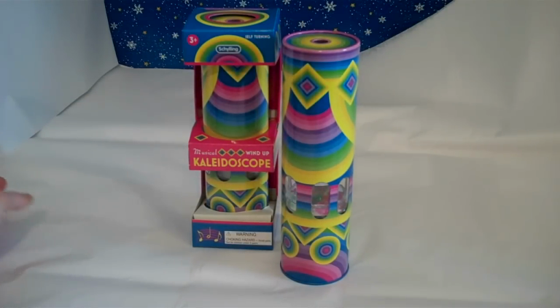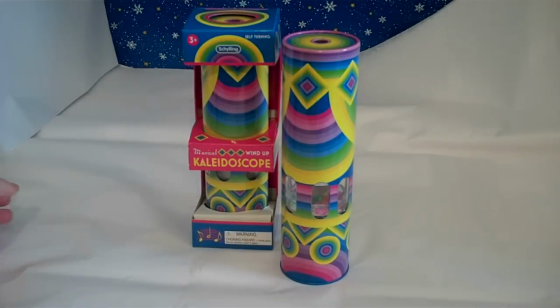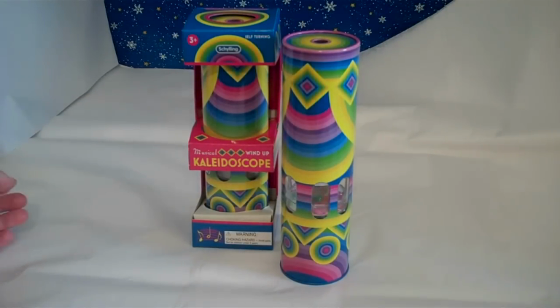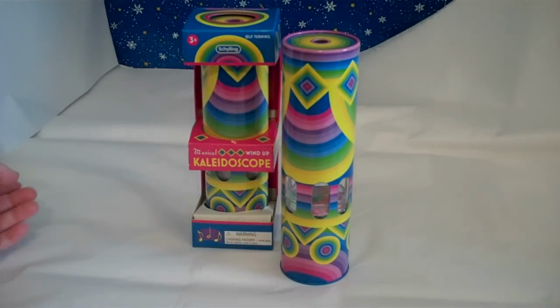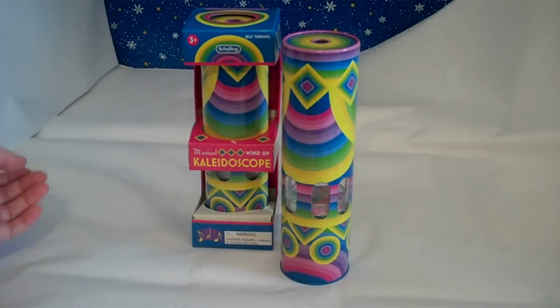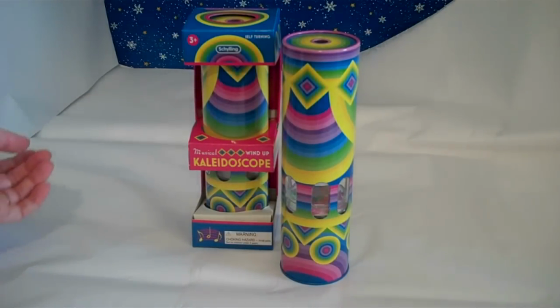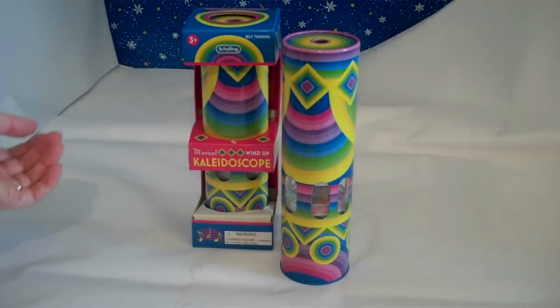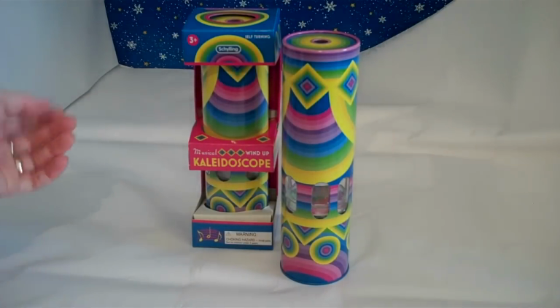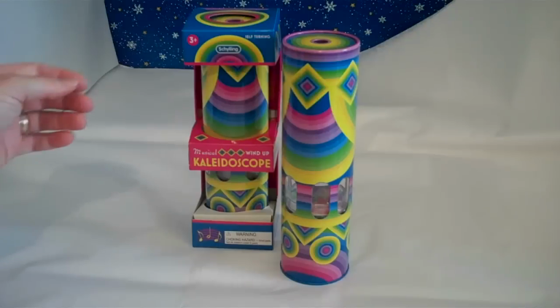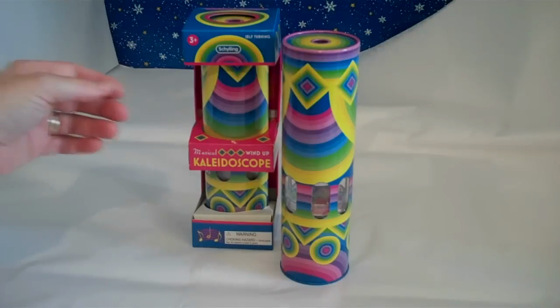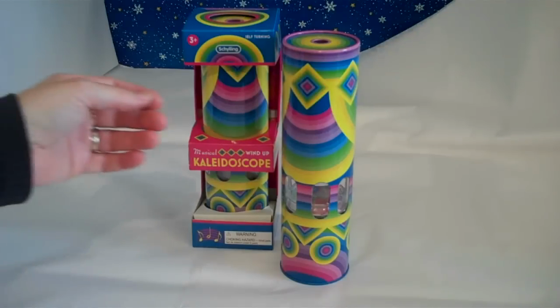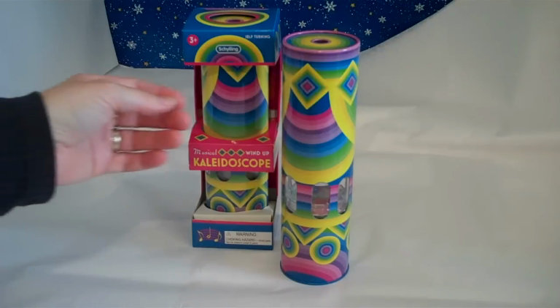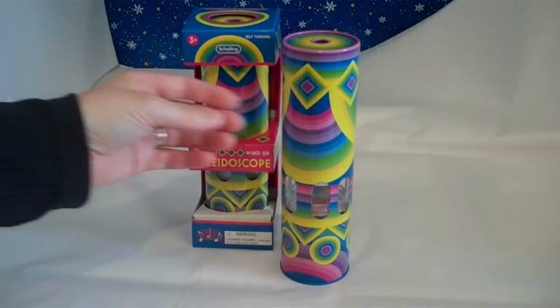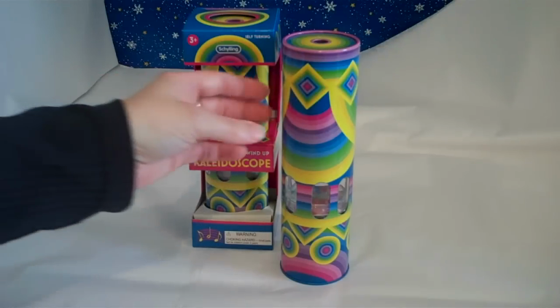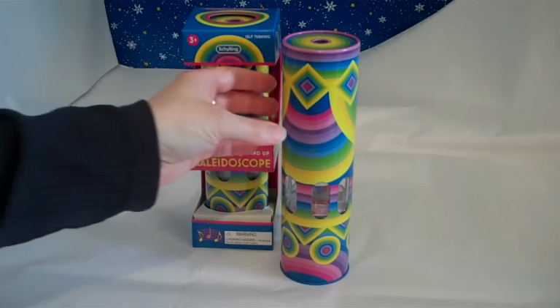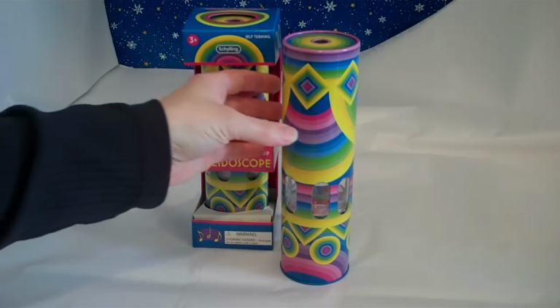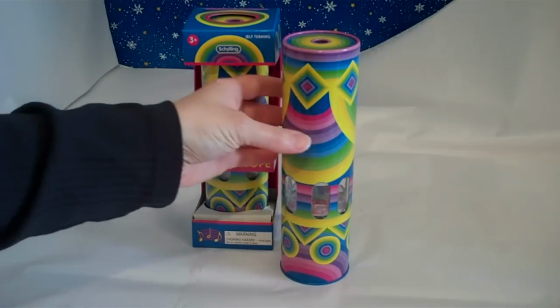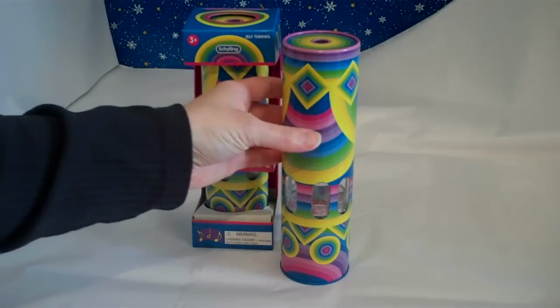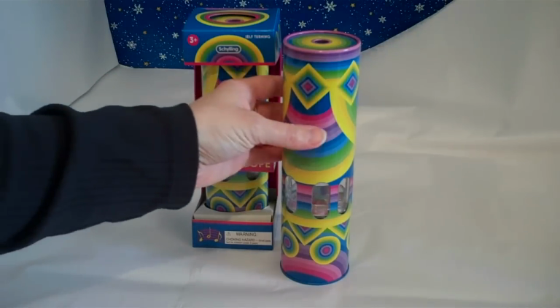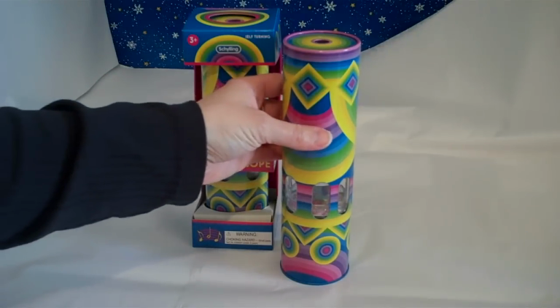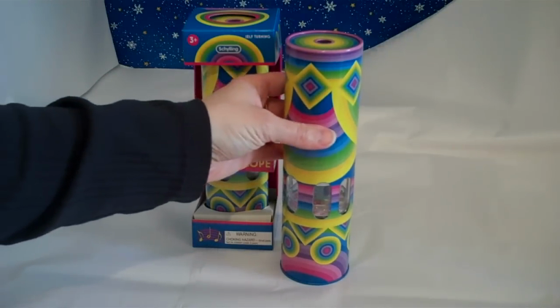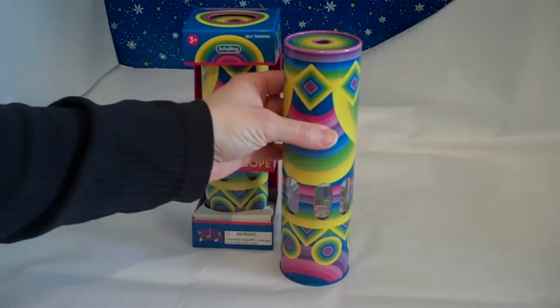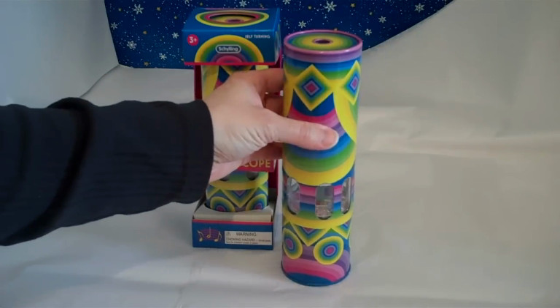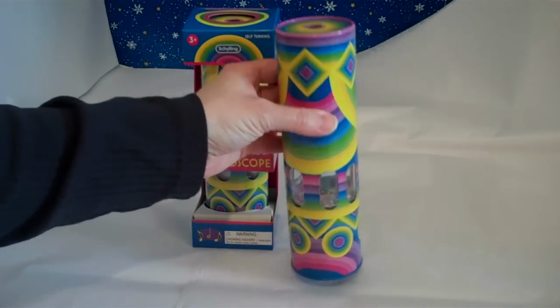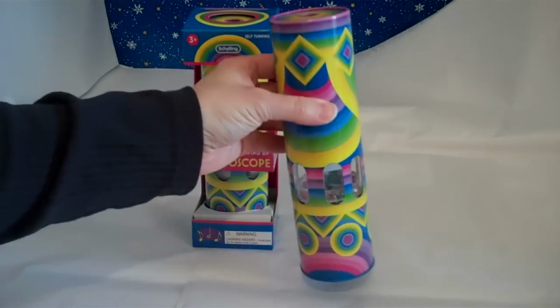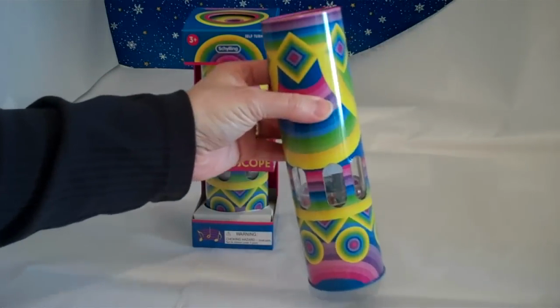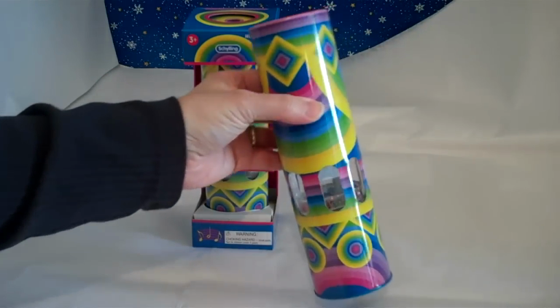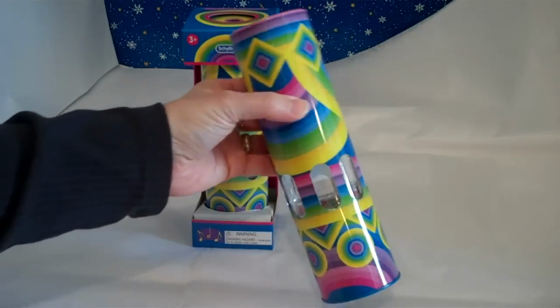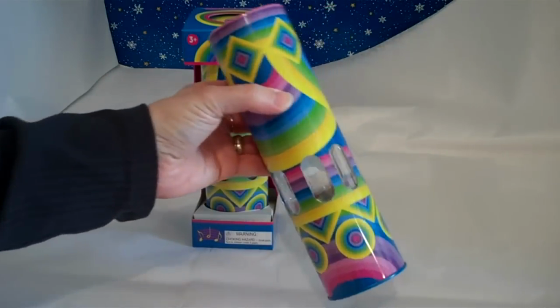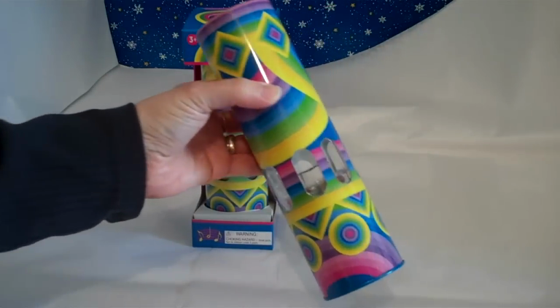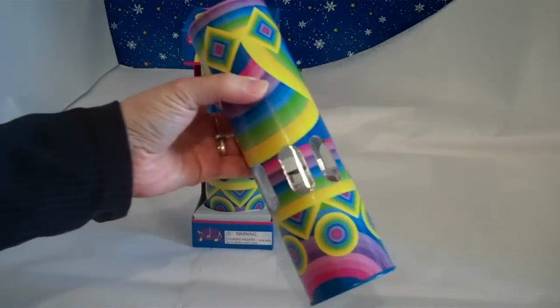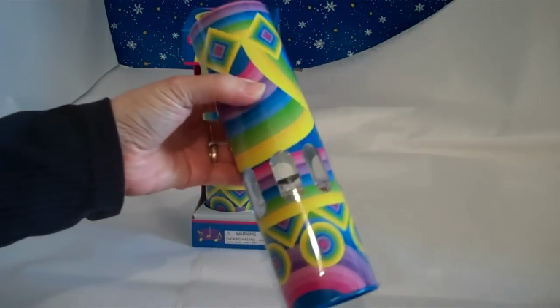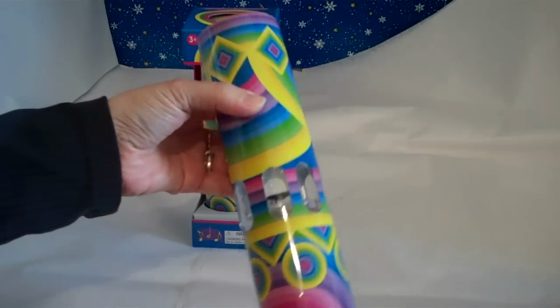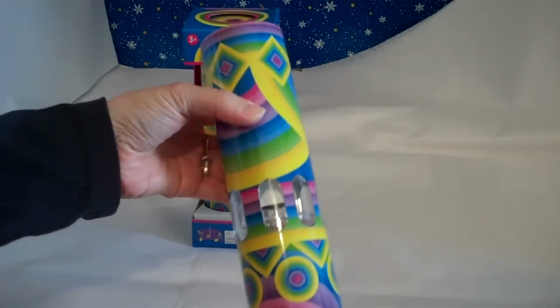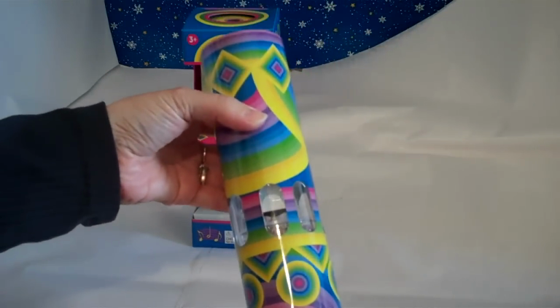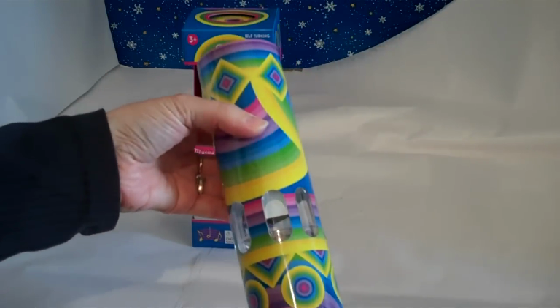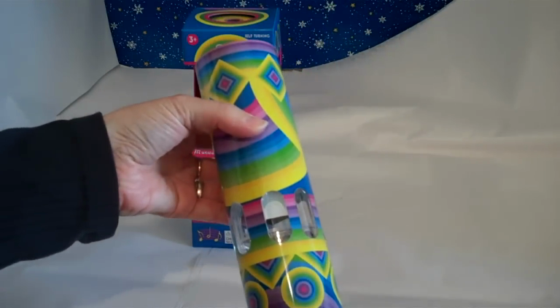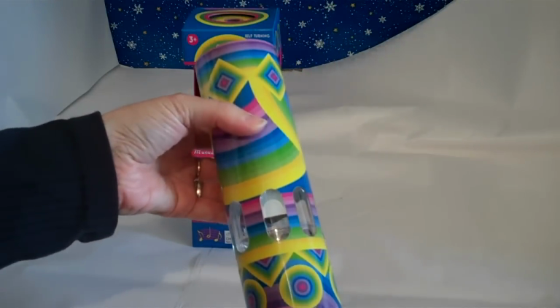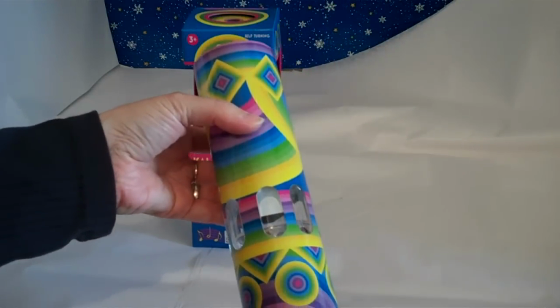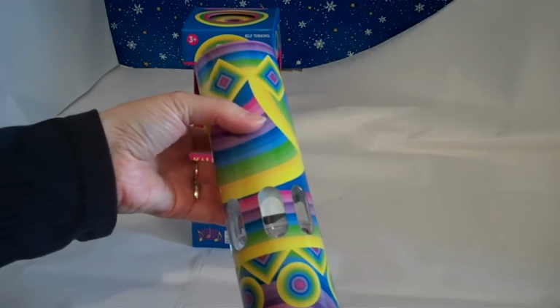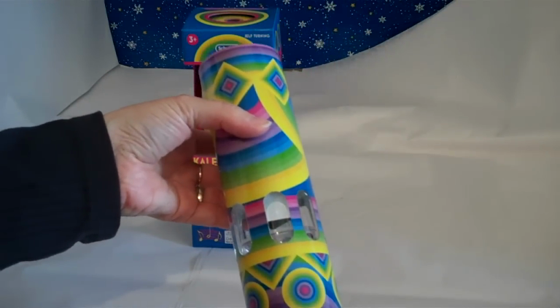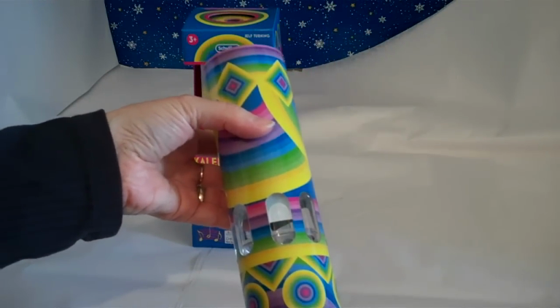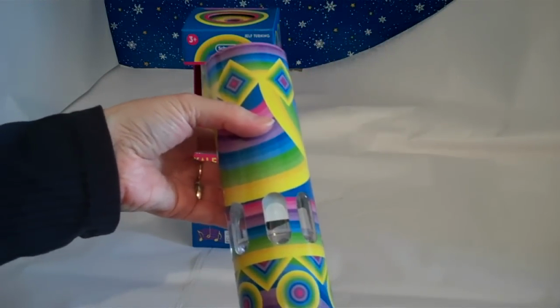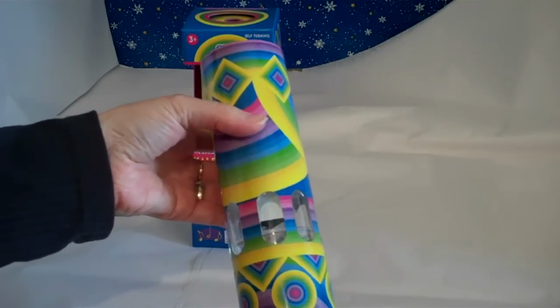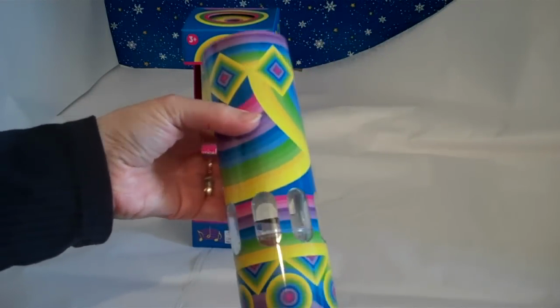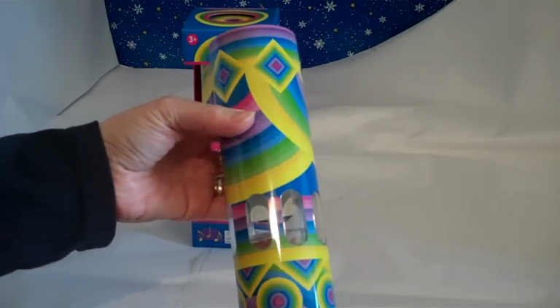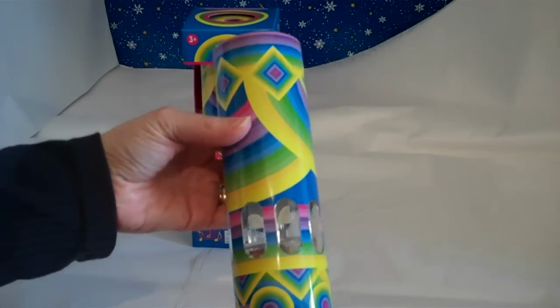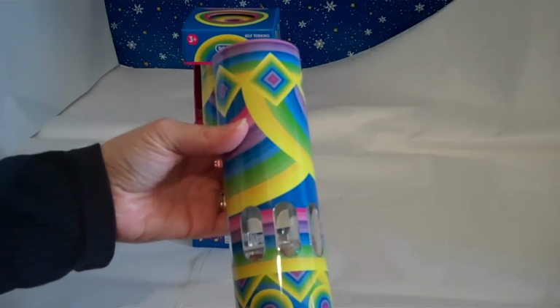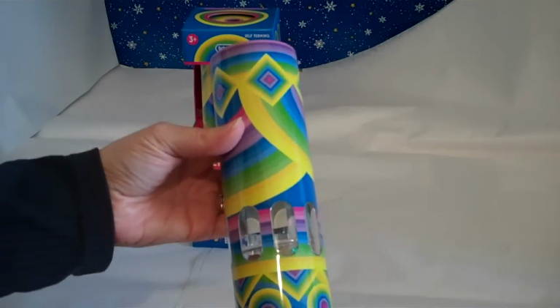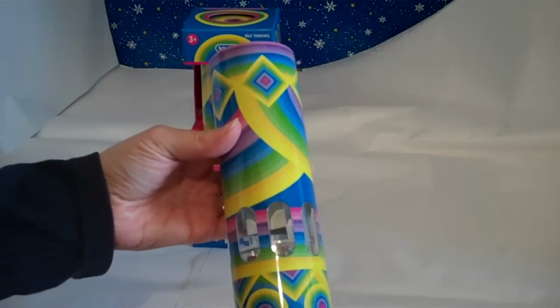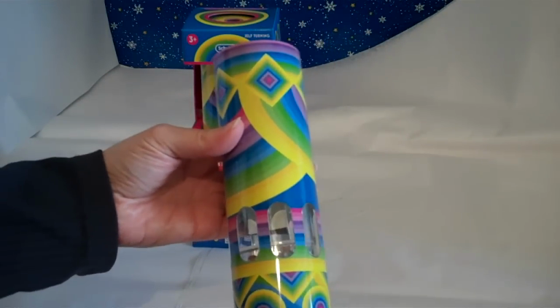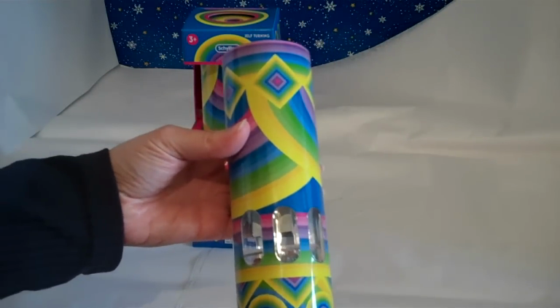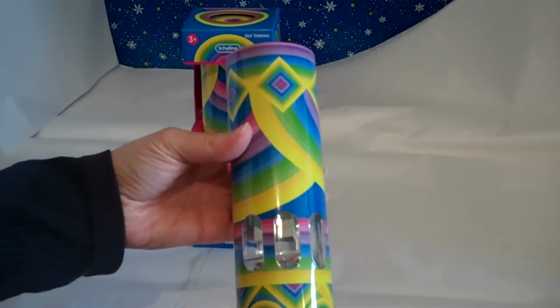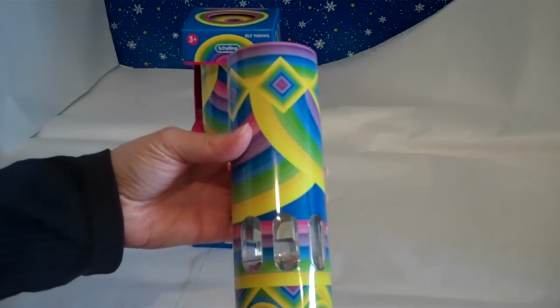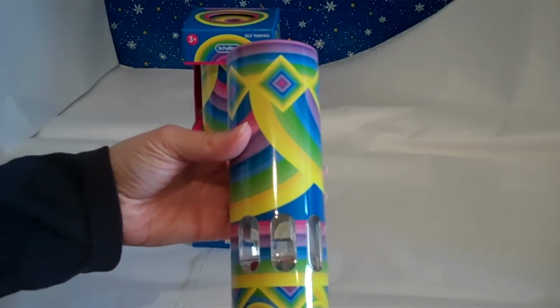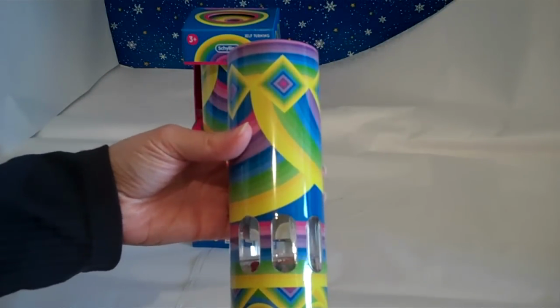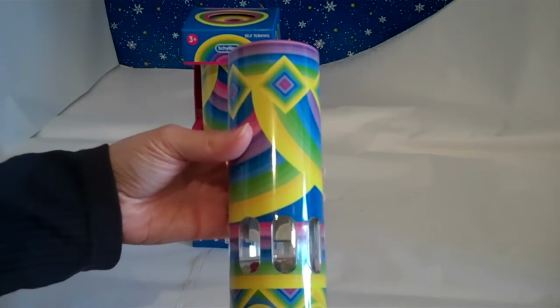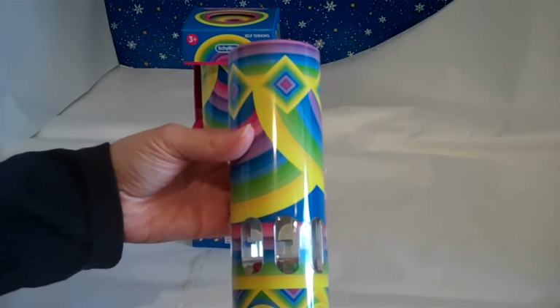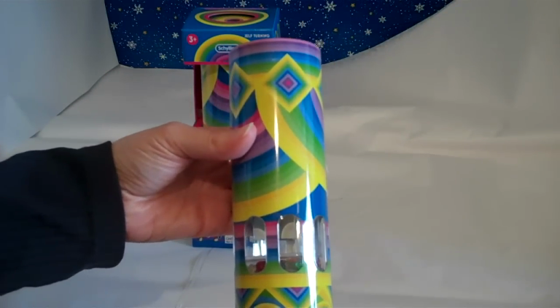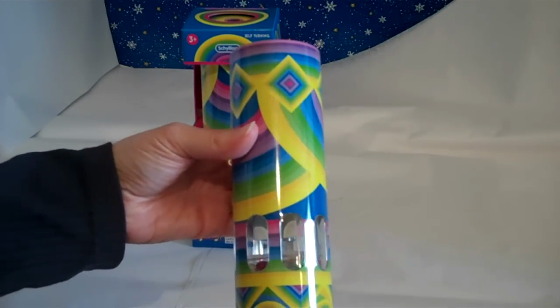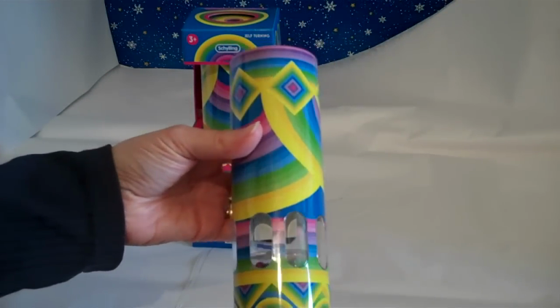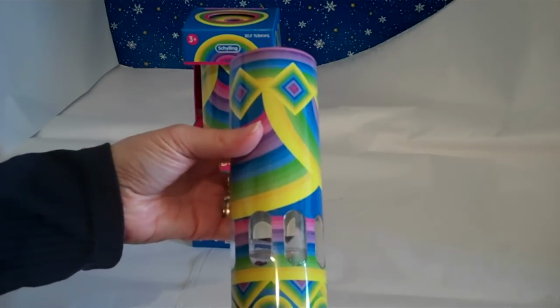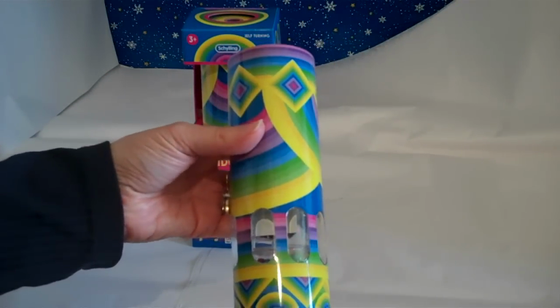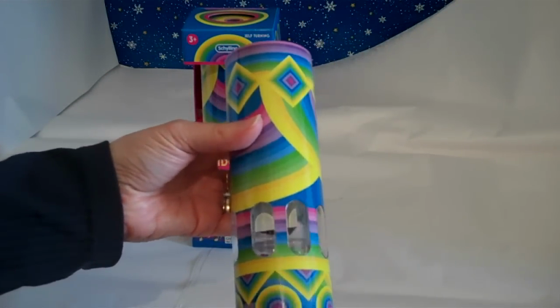Here is a wonderful value on a musical kaleidoscope that we offer here at Kaleidoscopes2U.